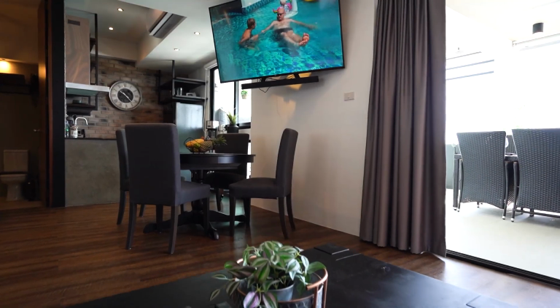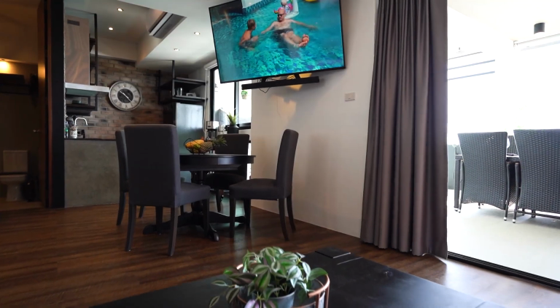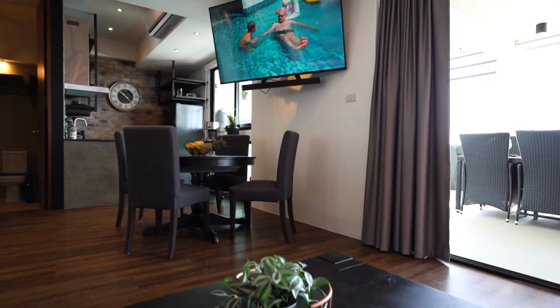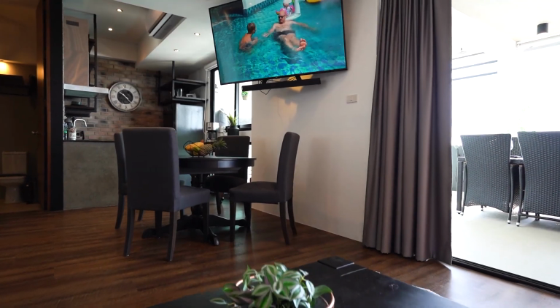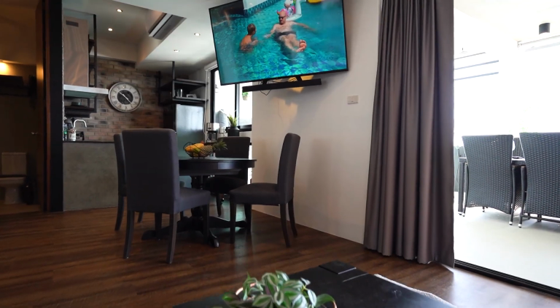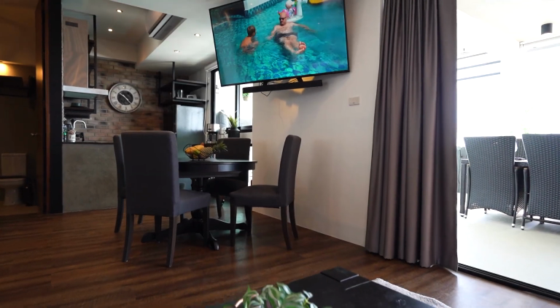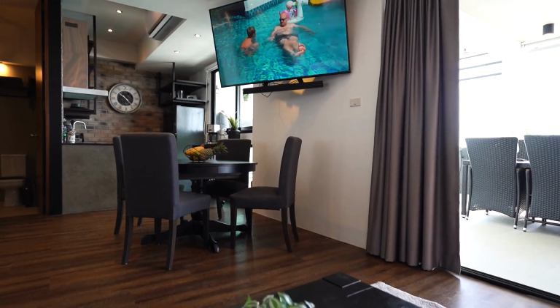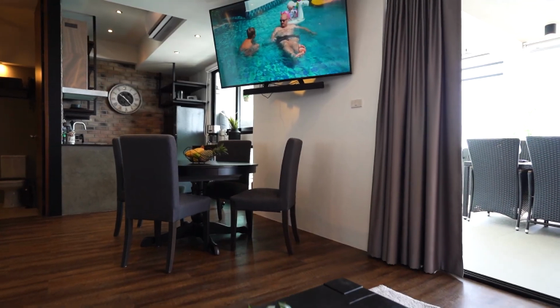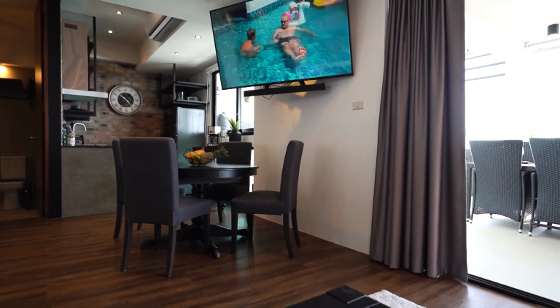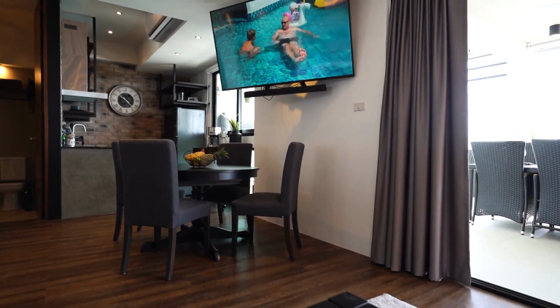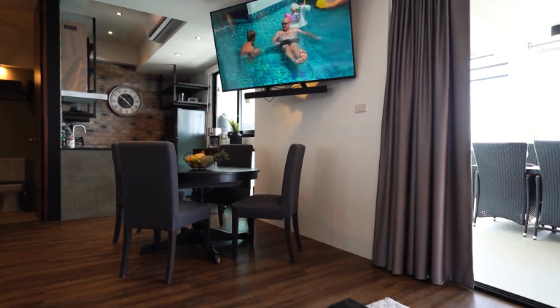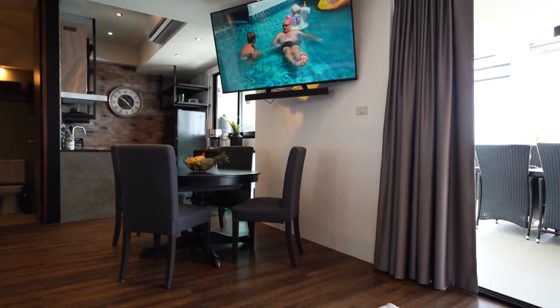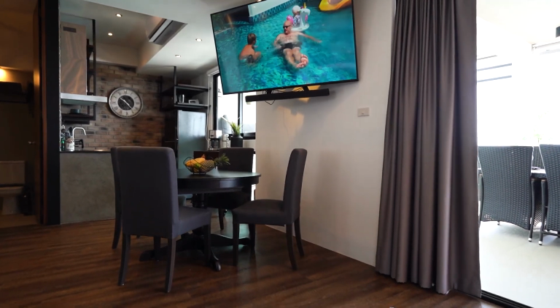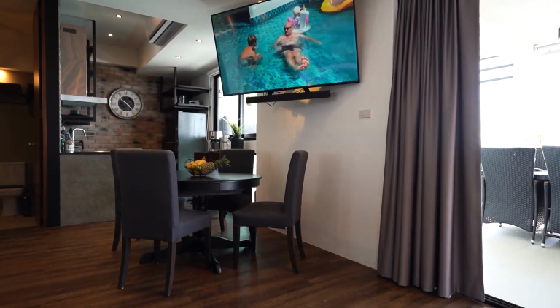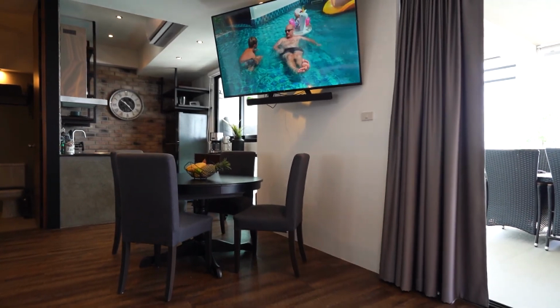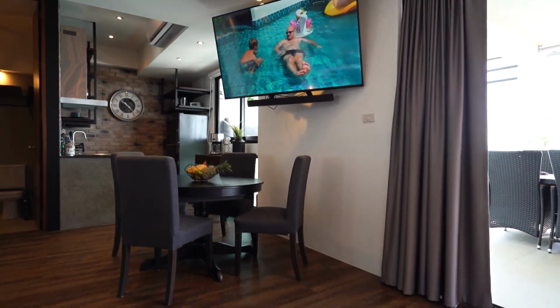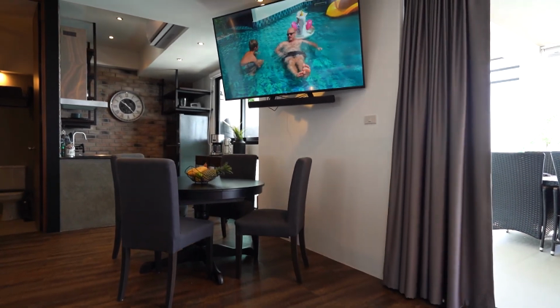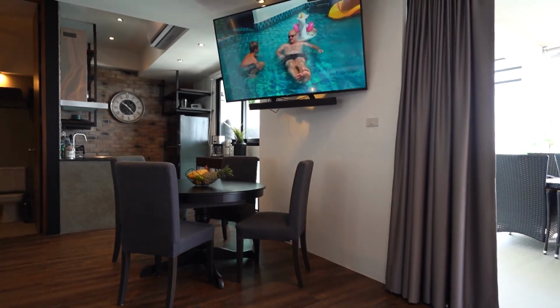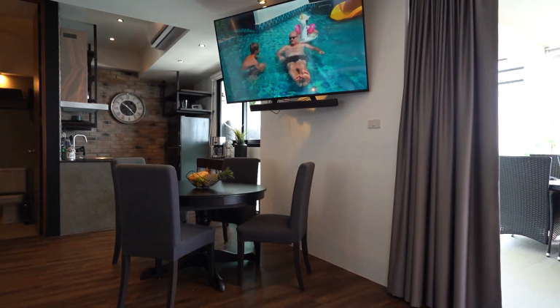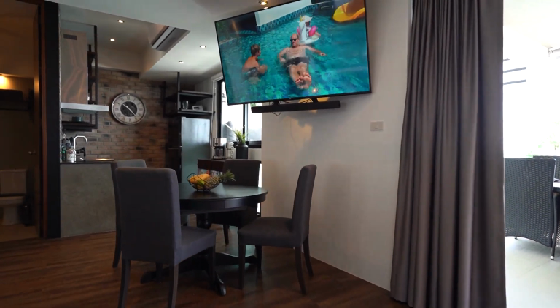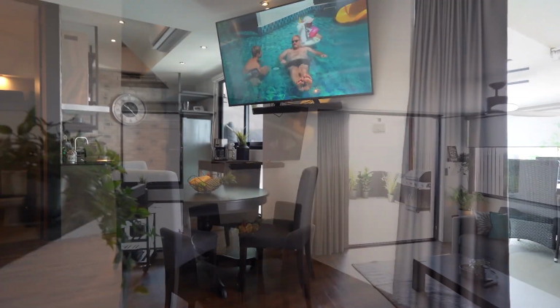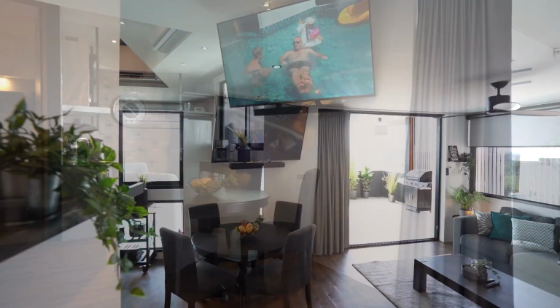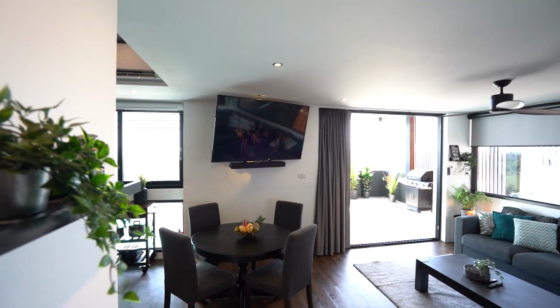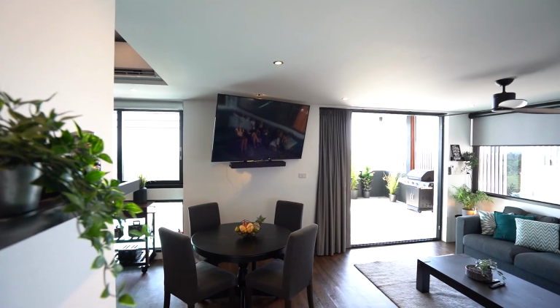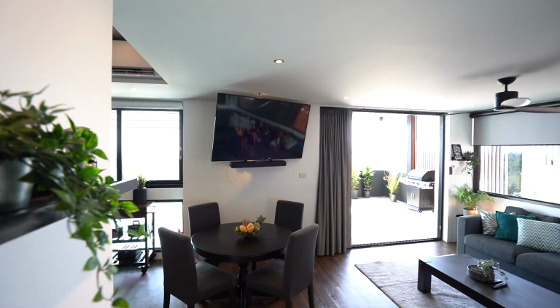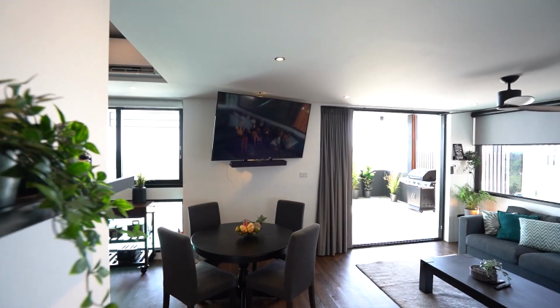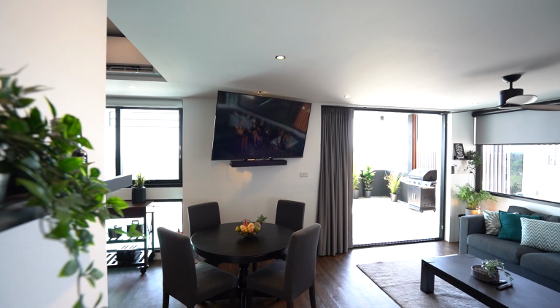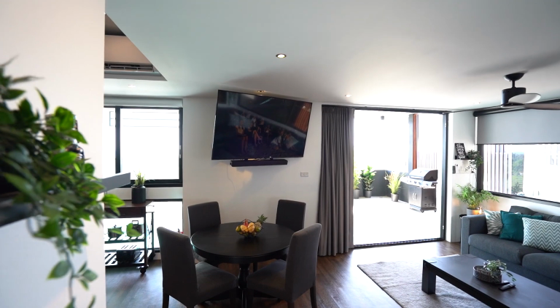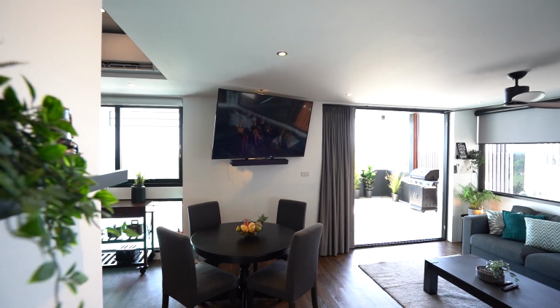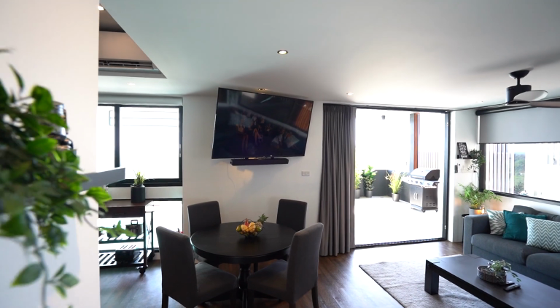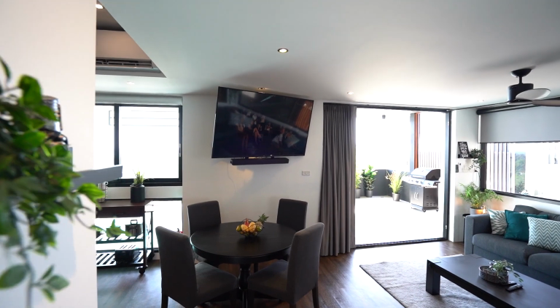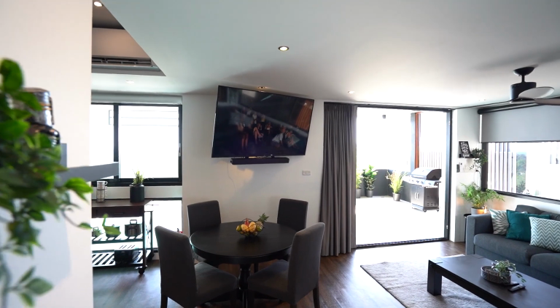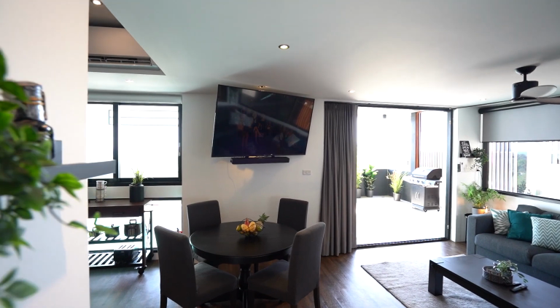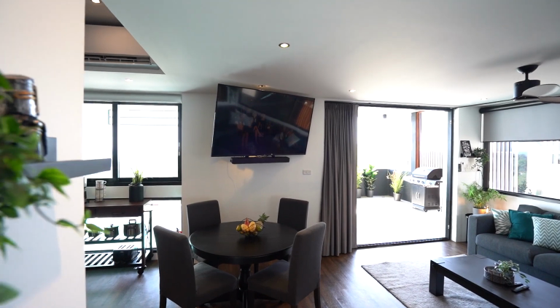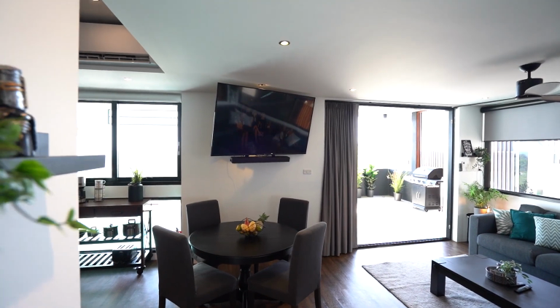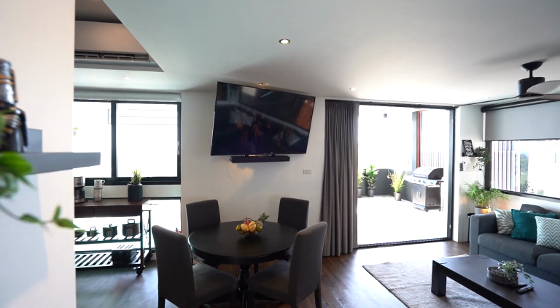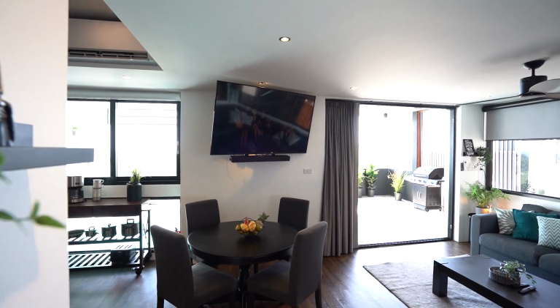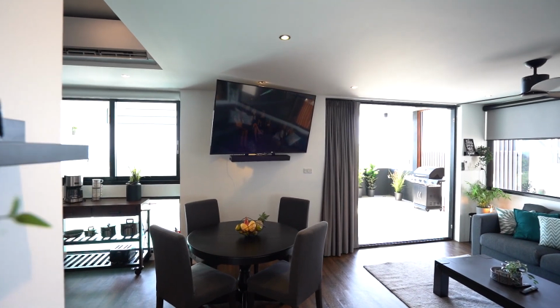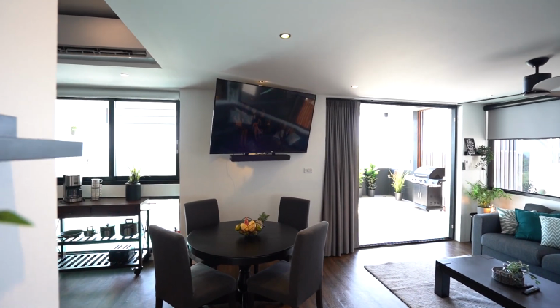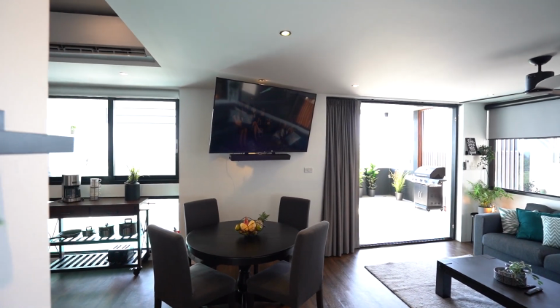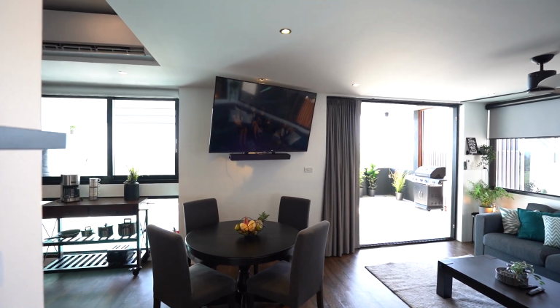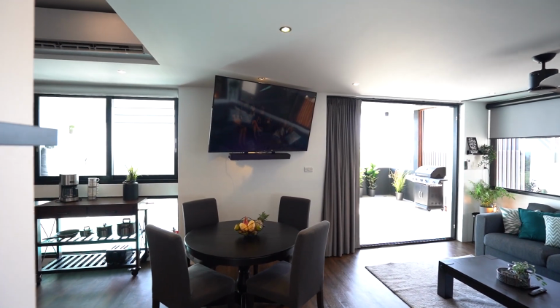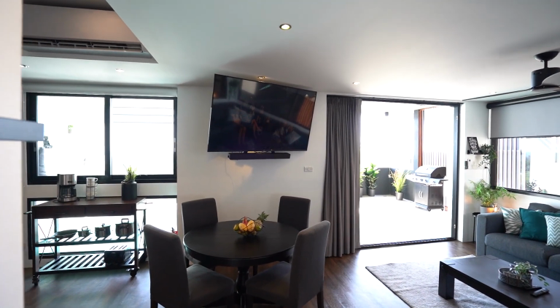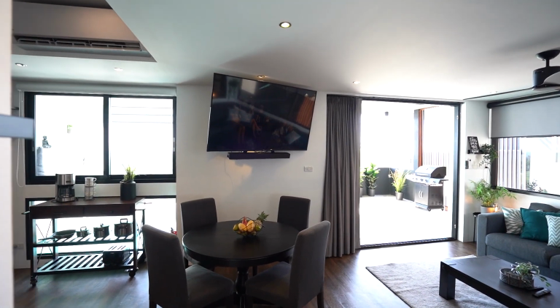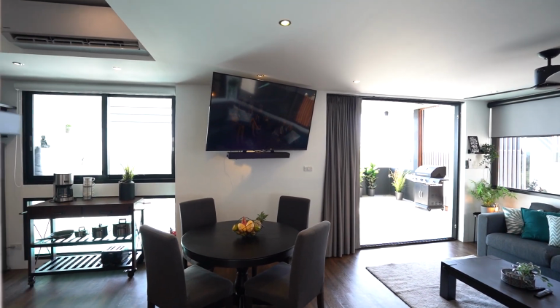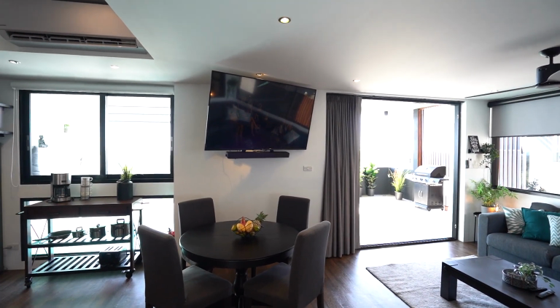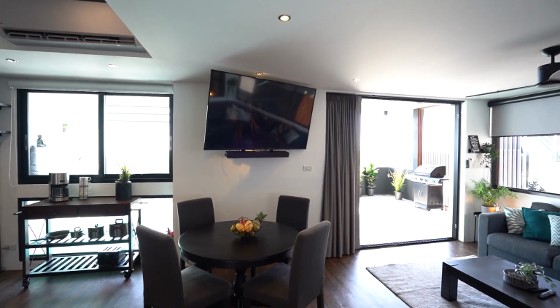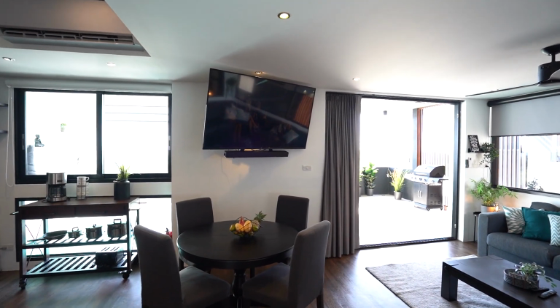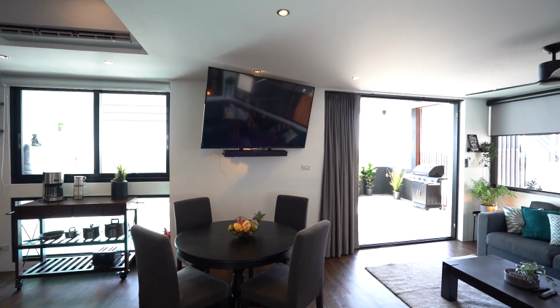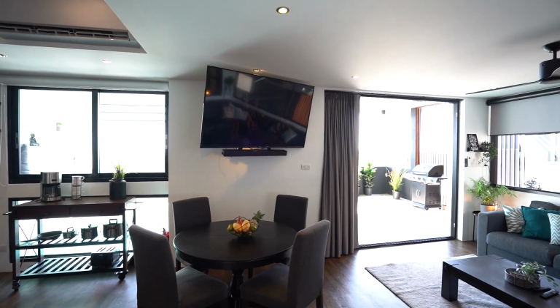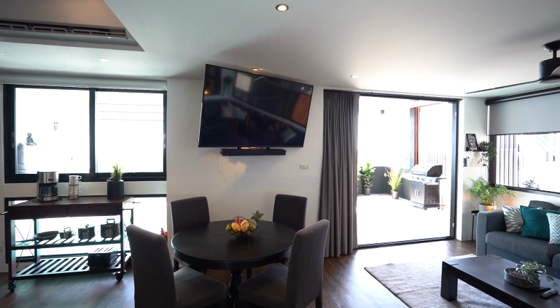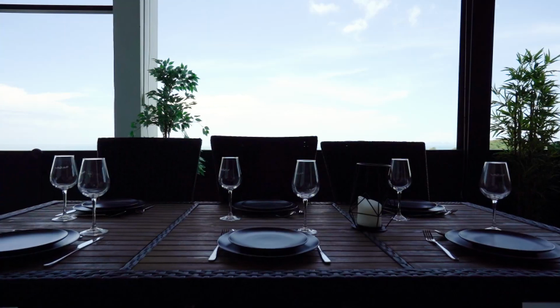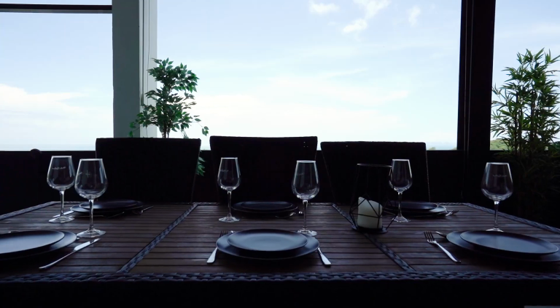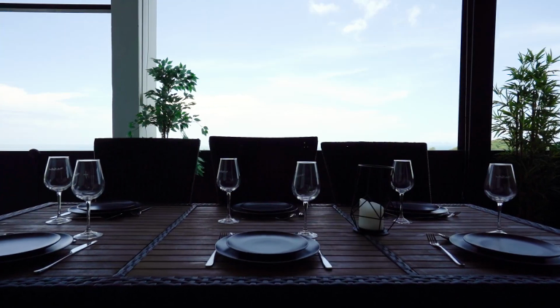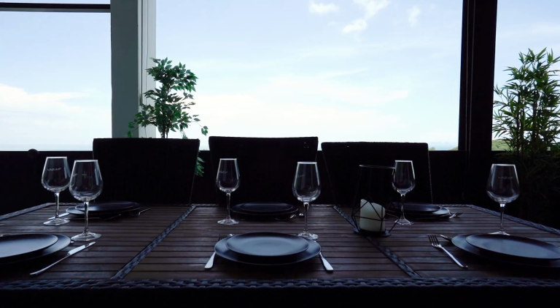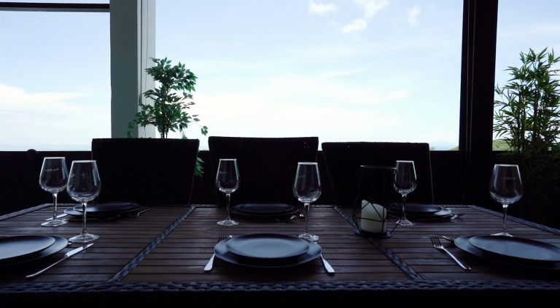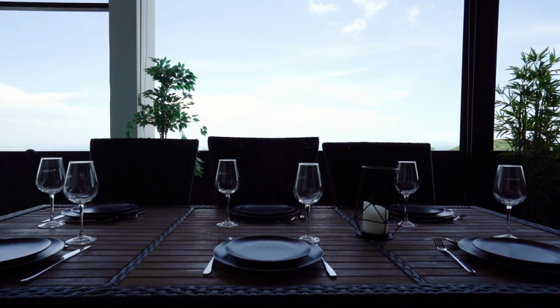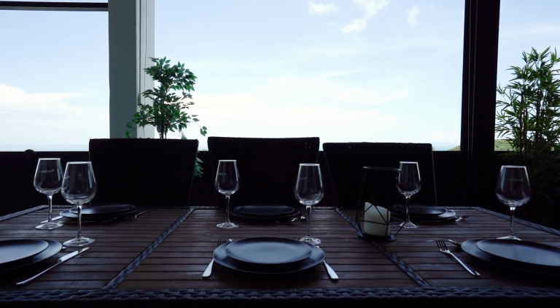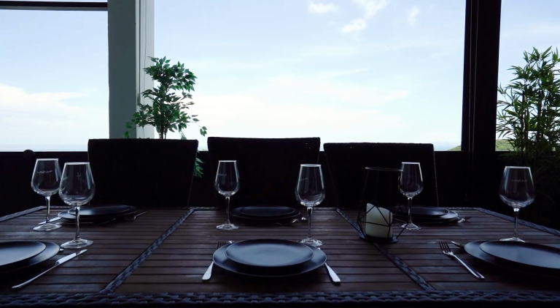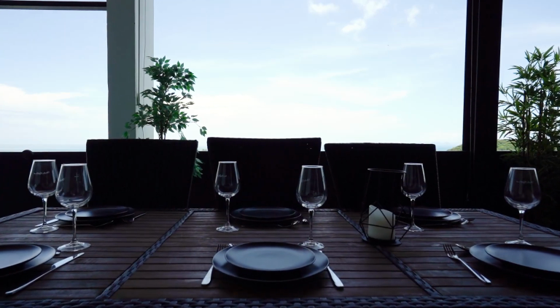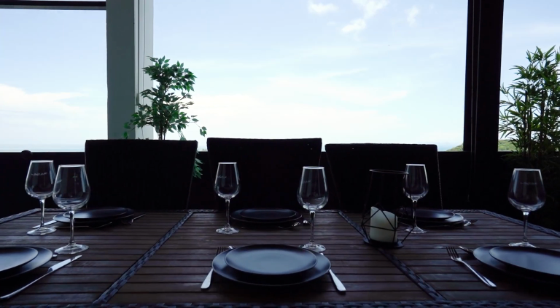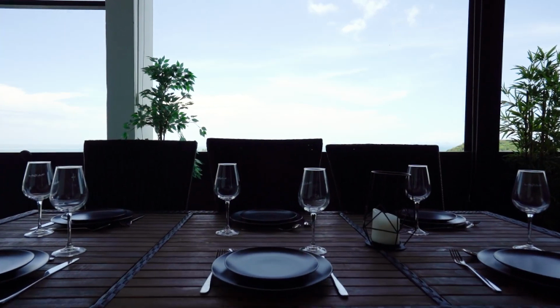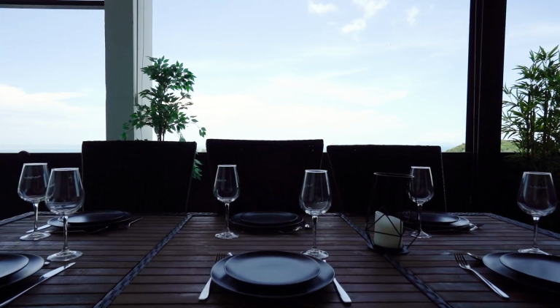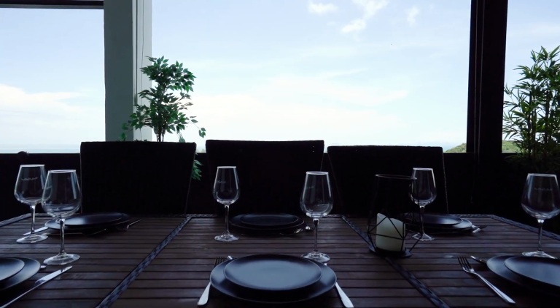The dining area has plenty of space for your group using either of the two tables inside or outside on the terrace.